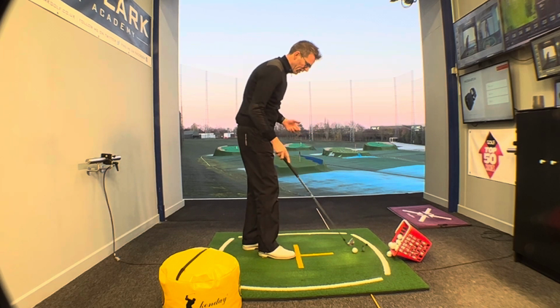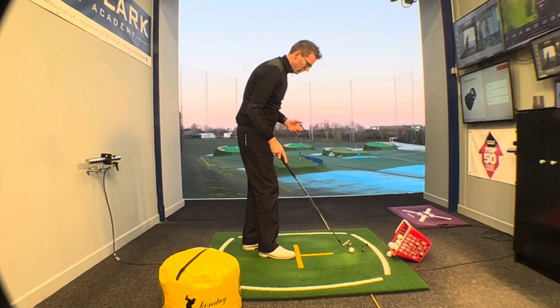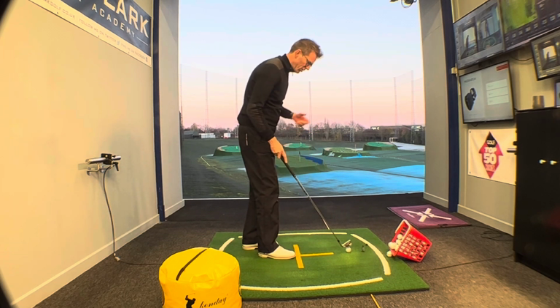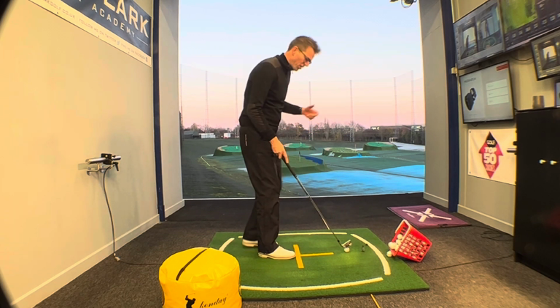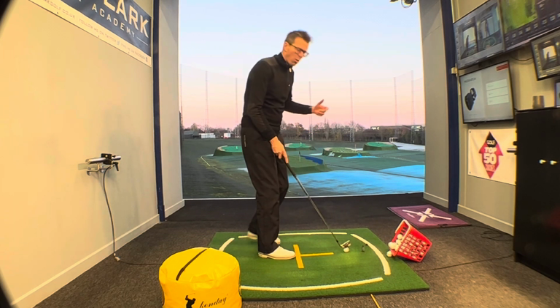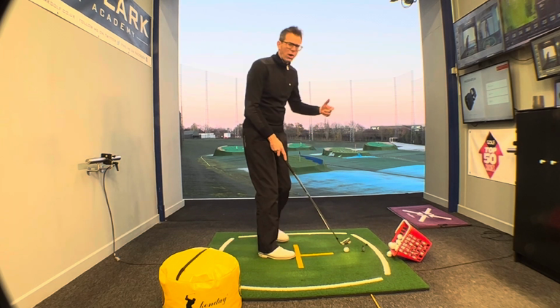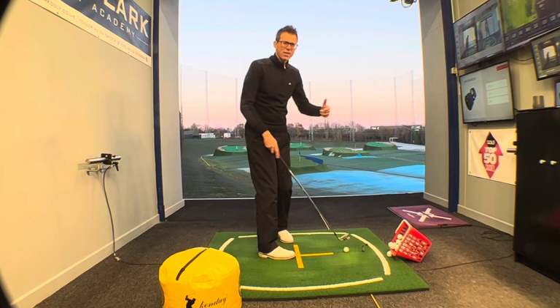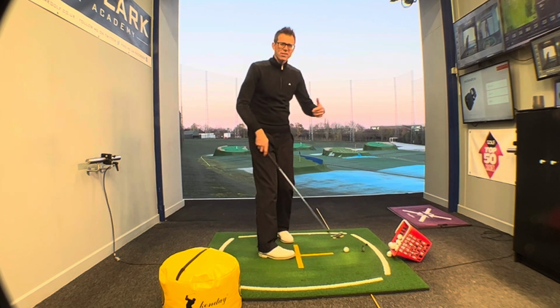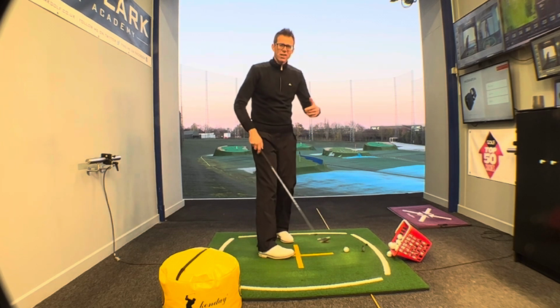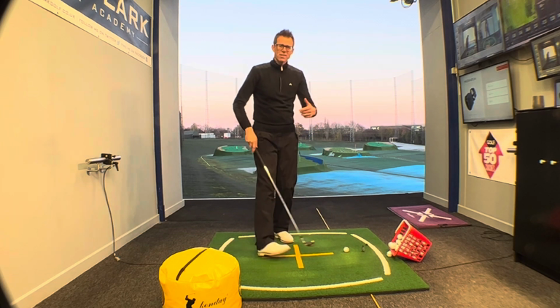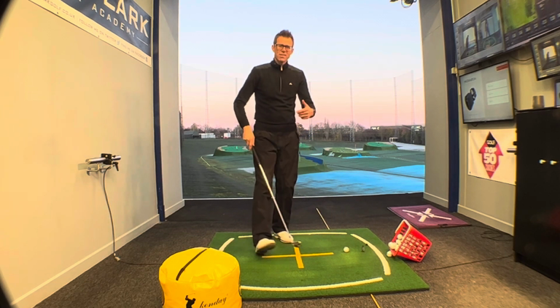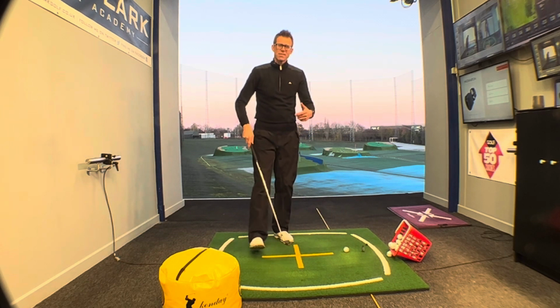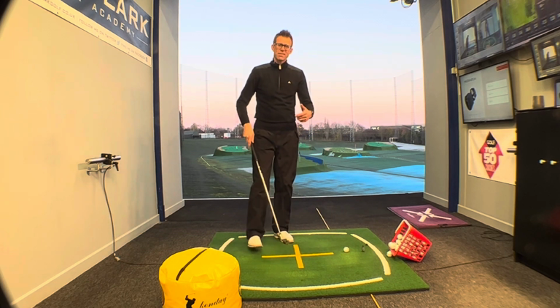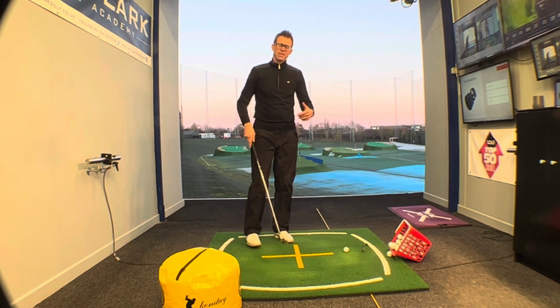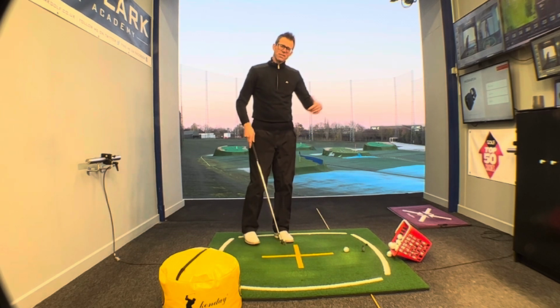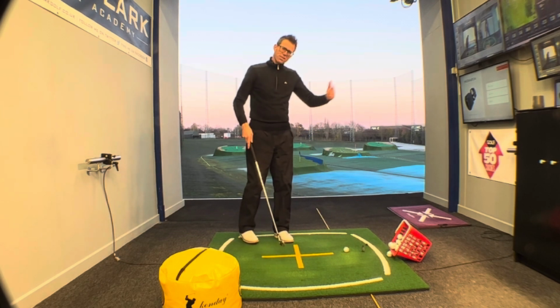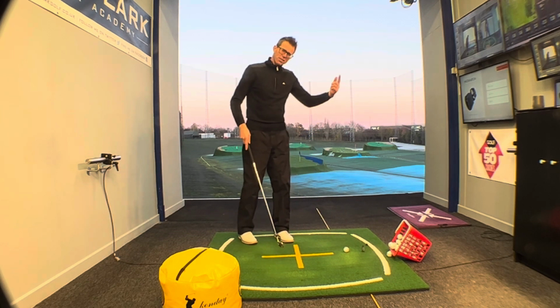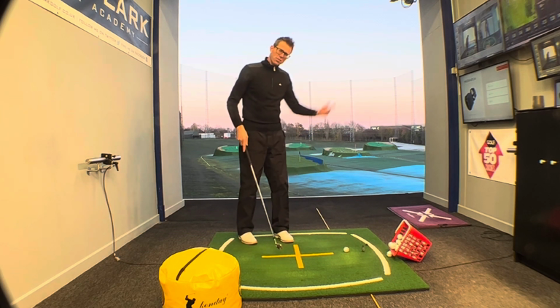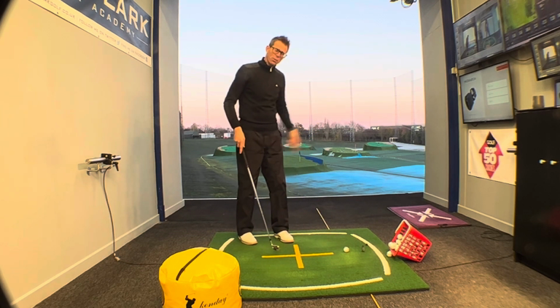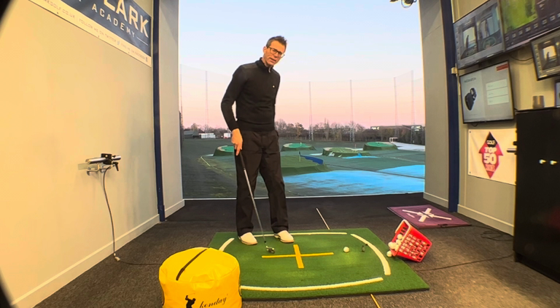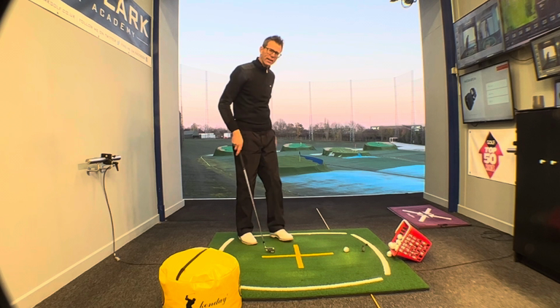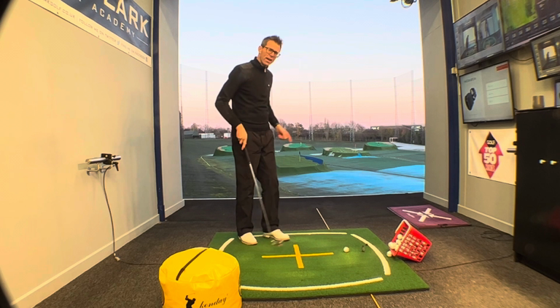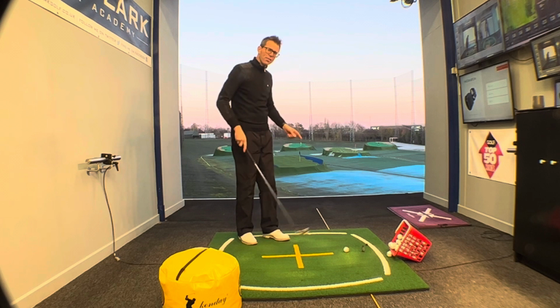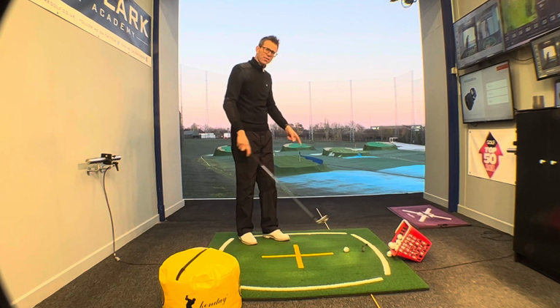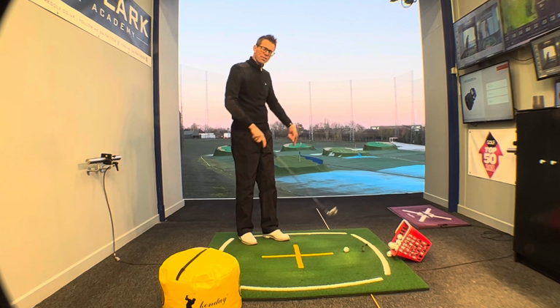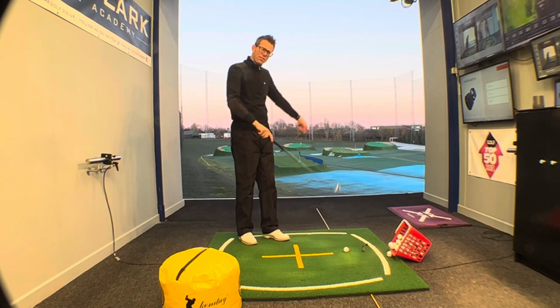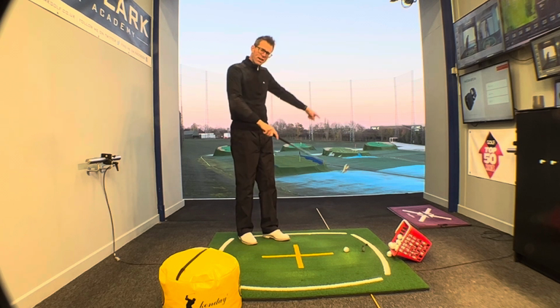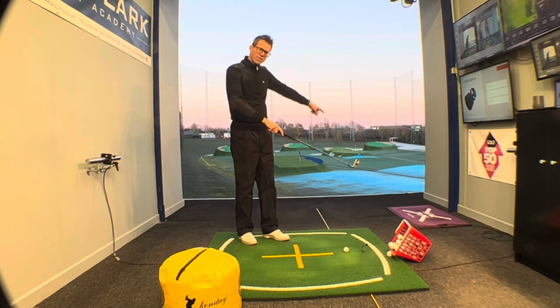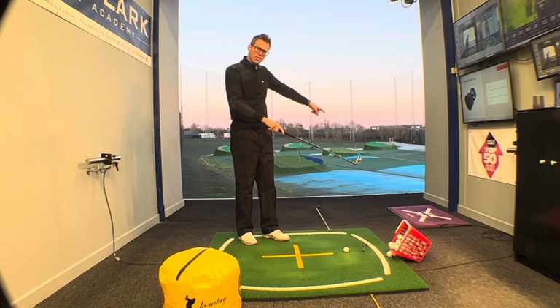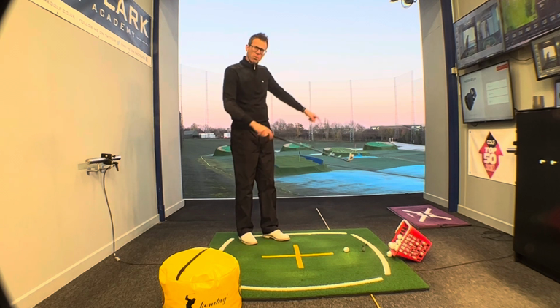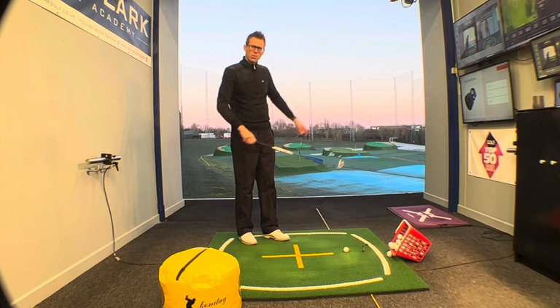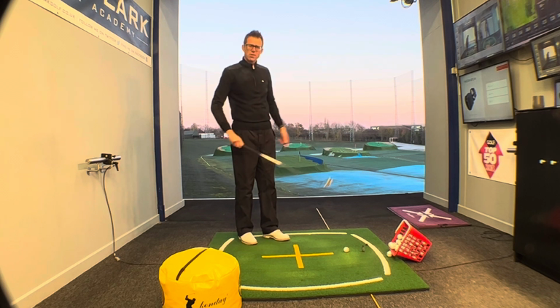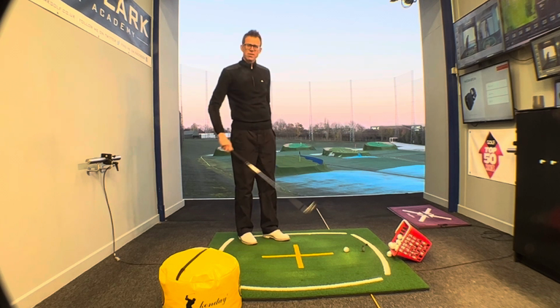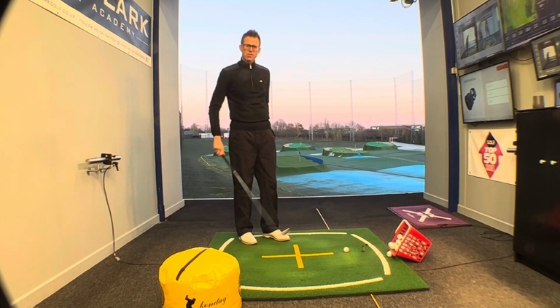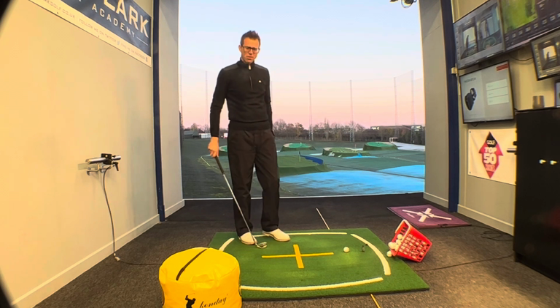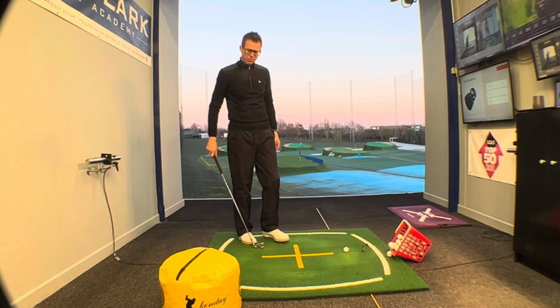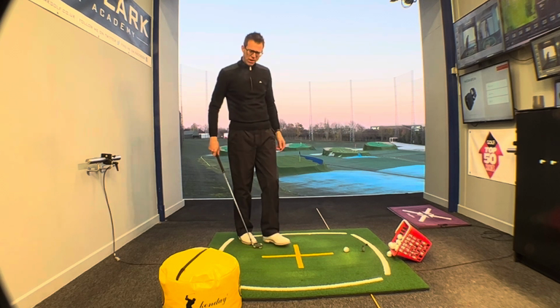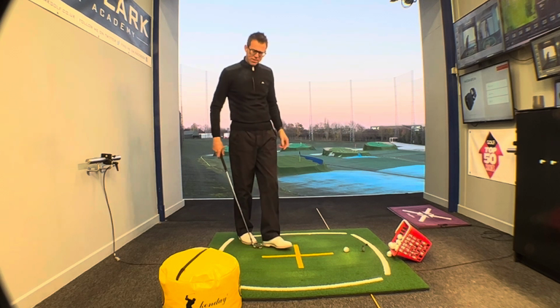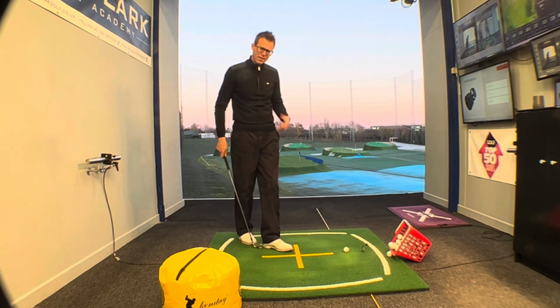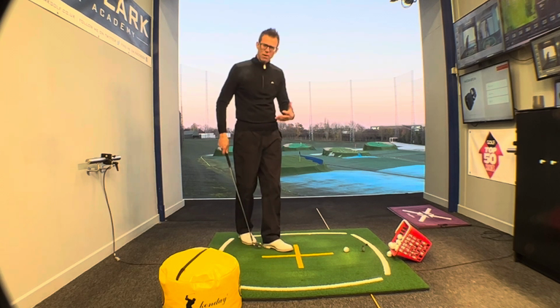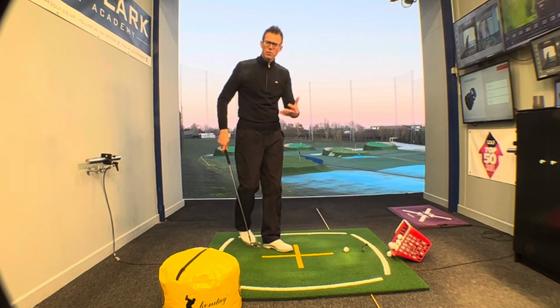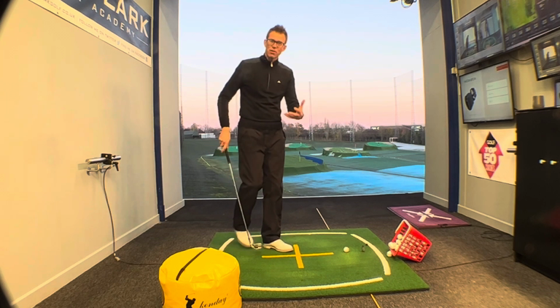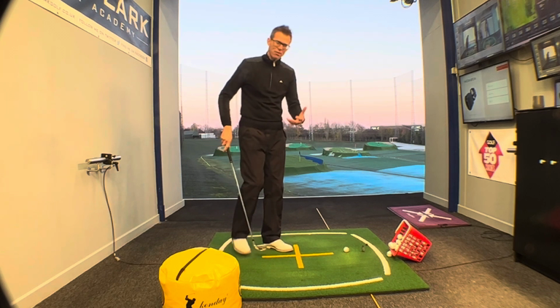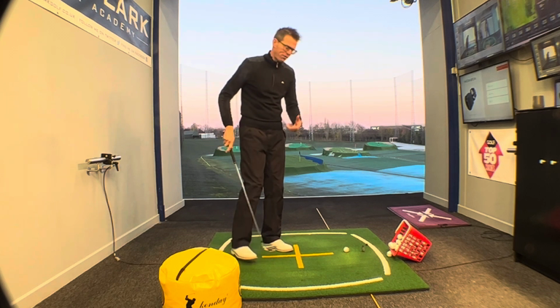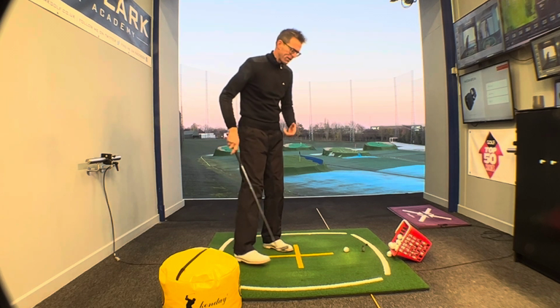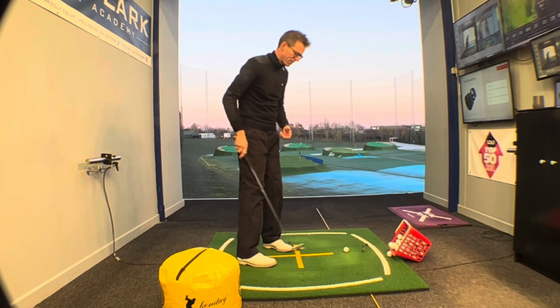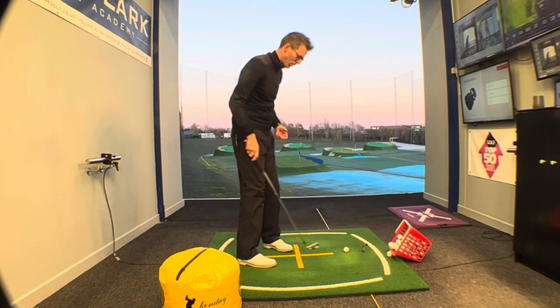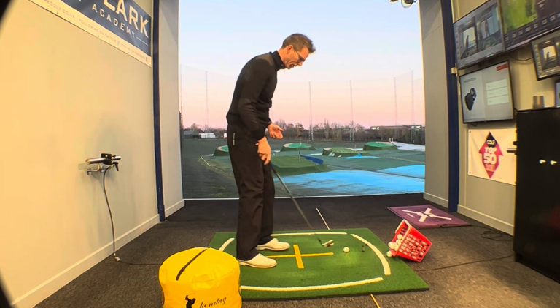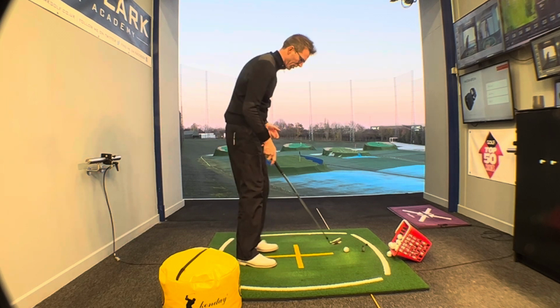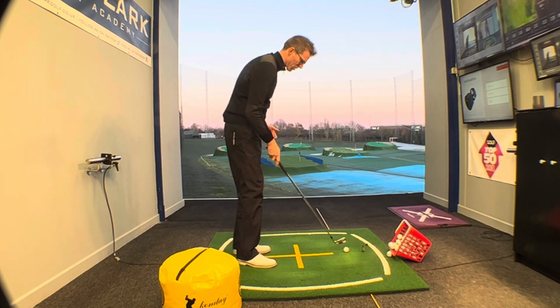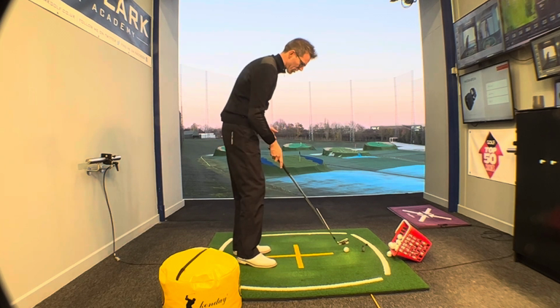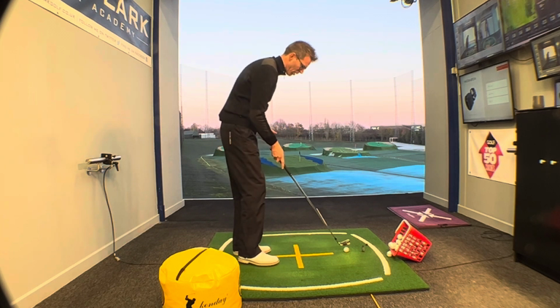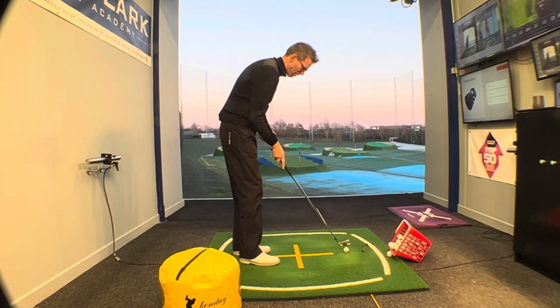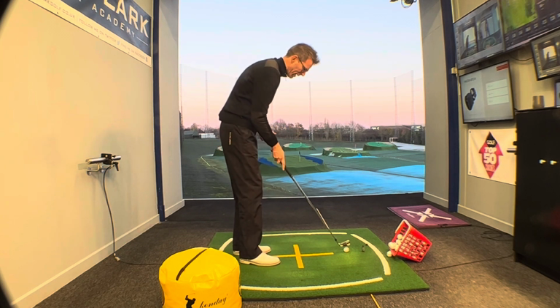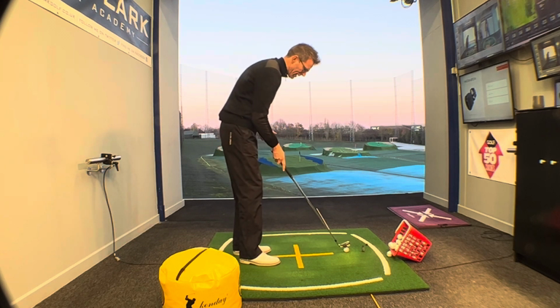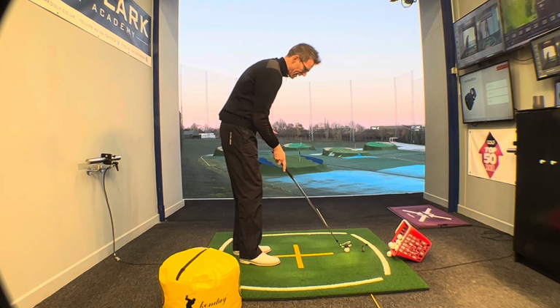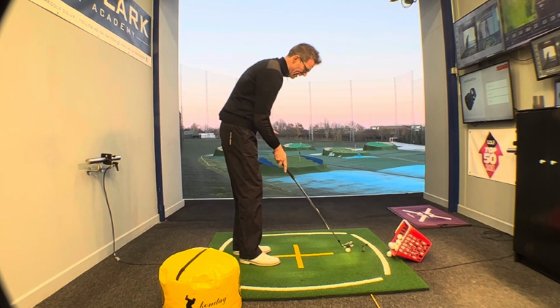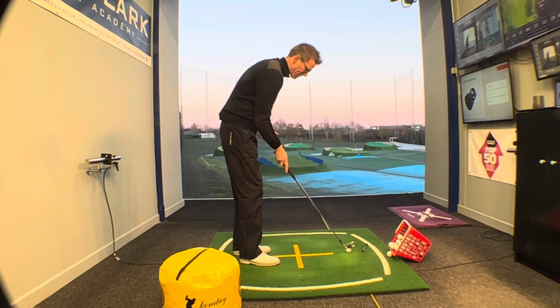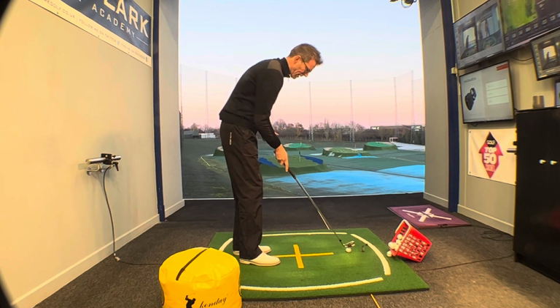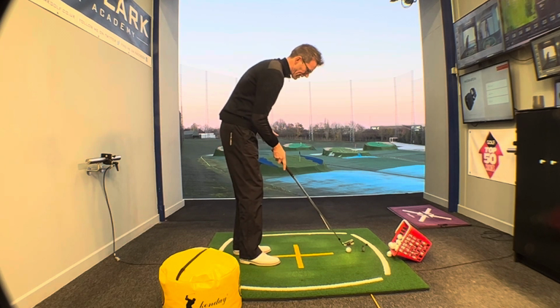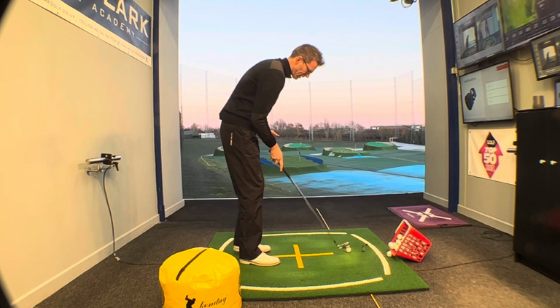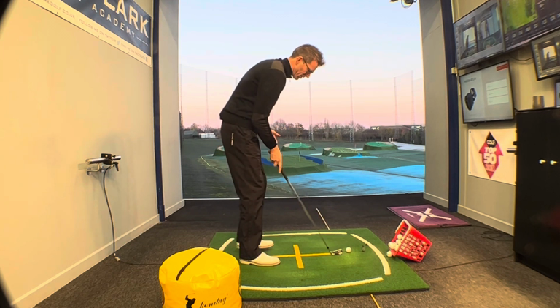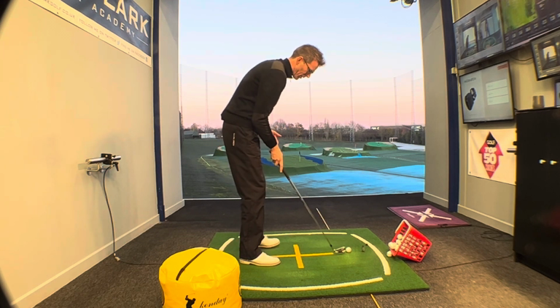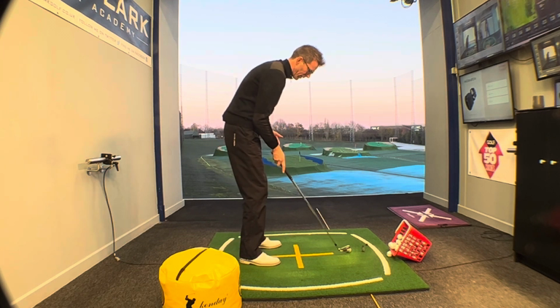You know why it slices — you're swinging left and the face is pointing to the right of that. We've got to fix that, we've got to stop that.